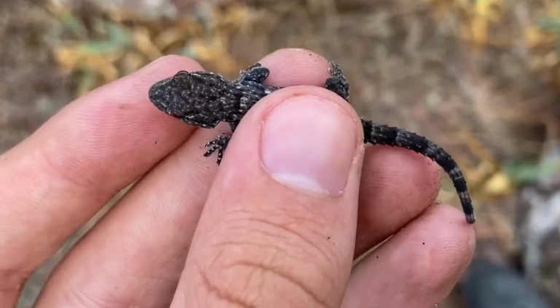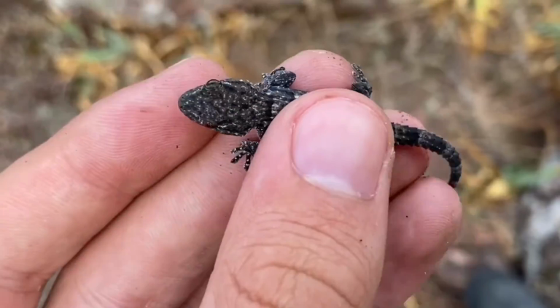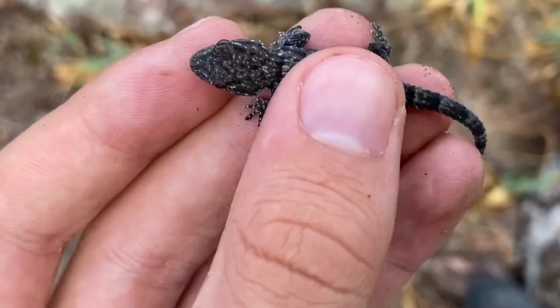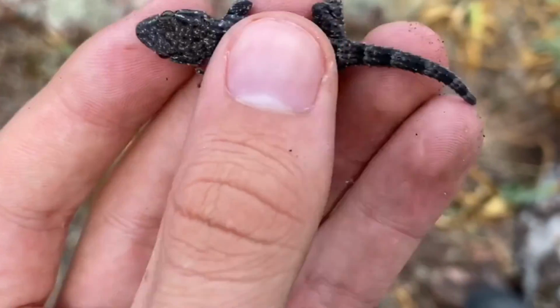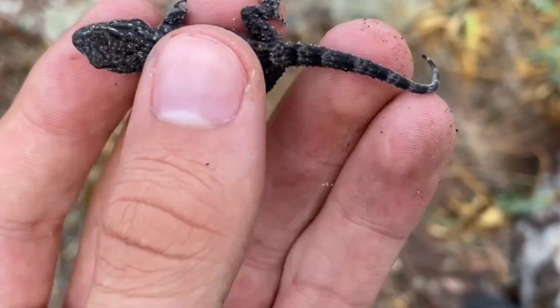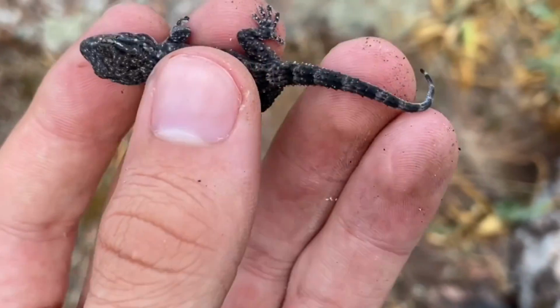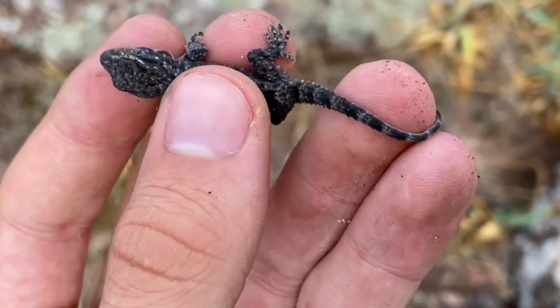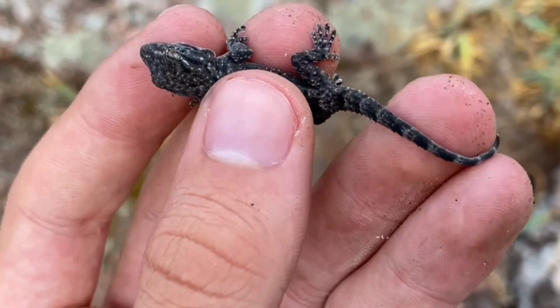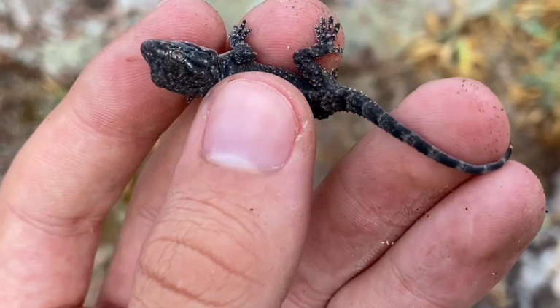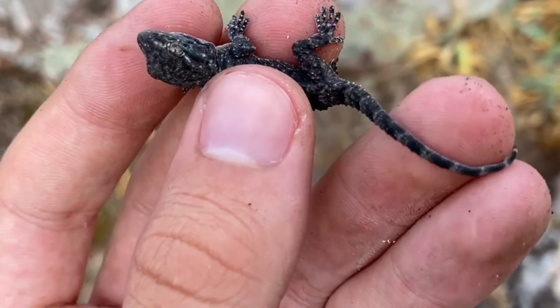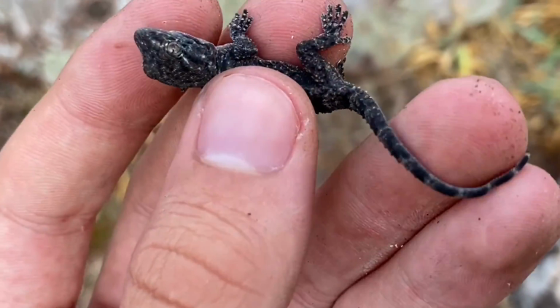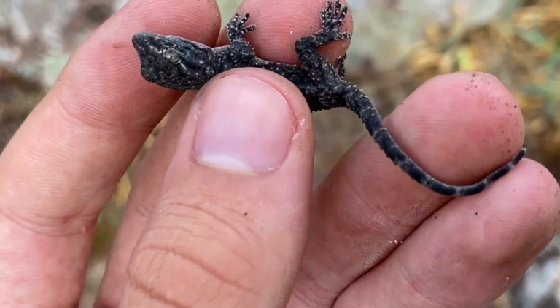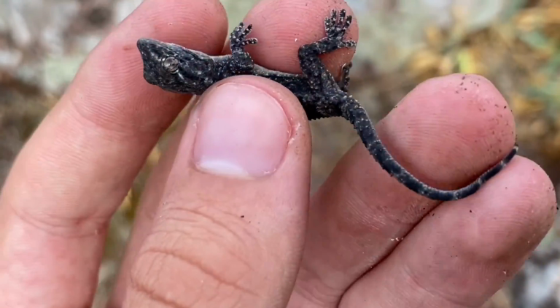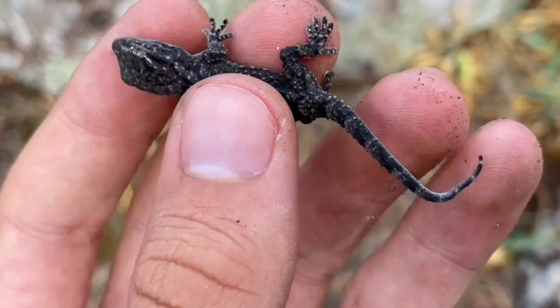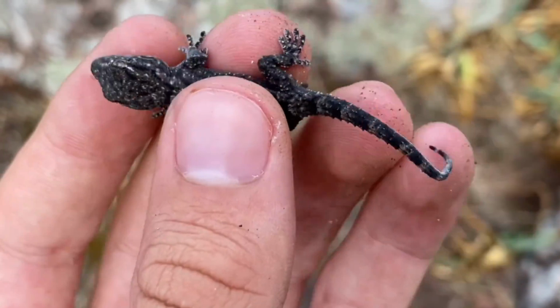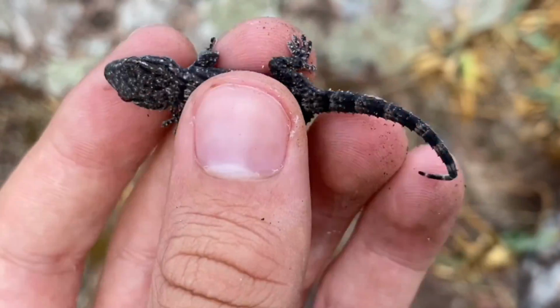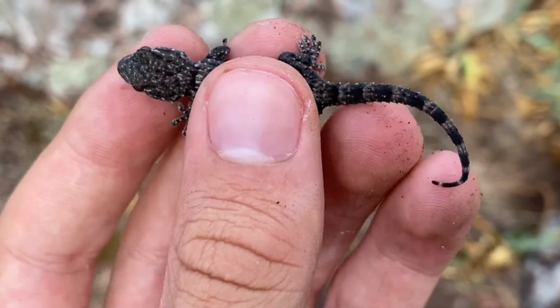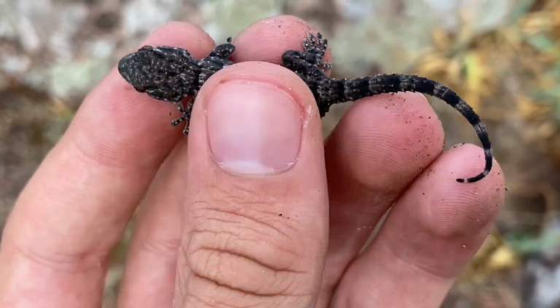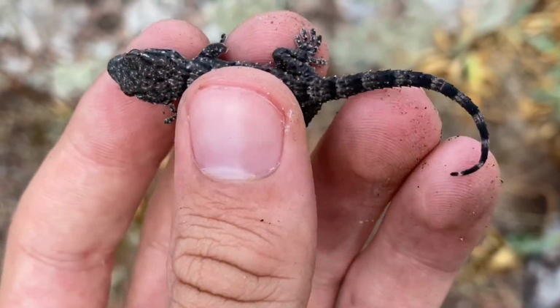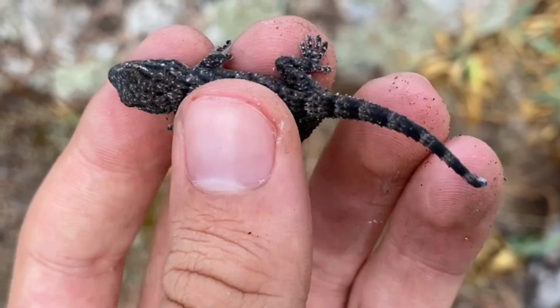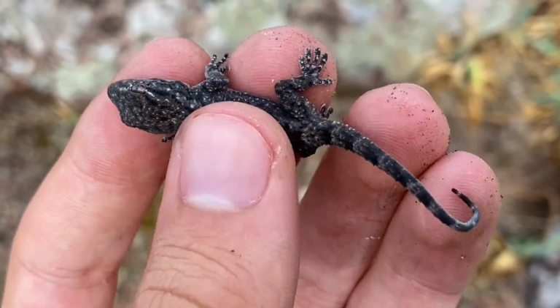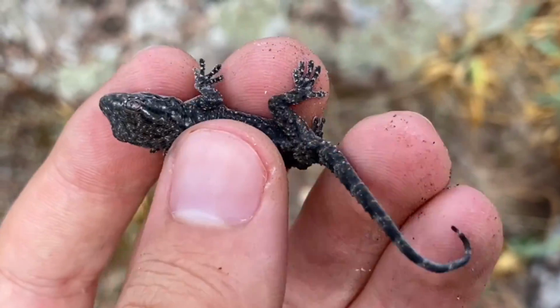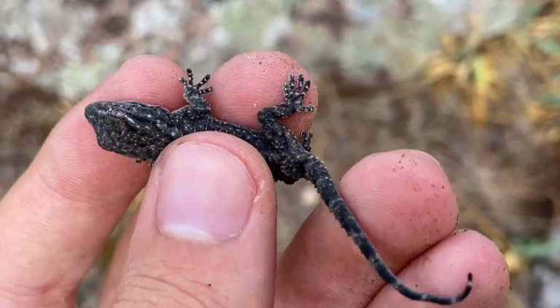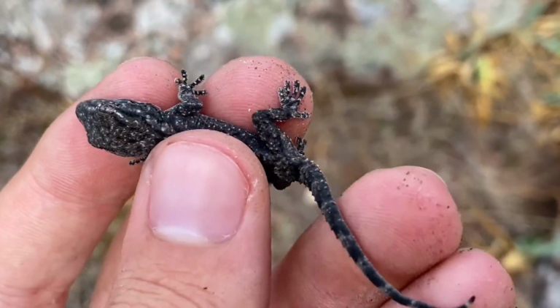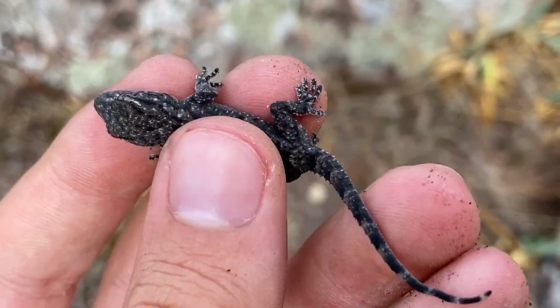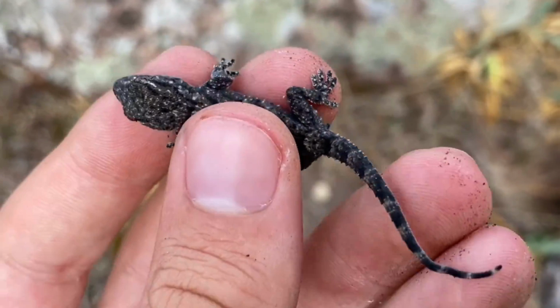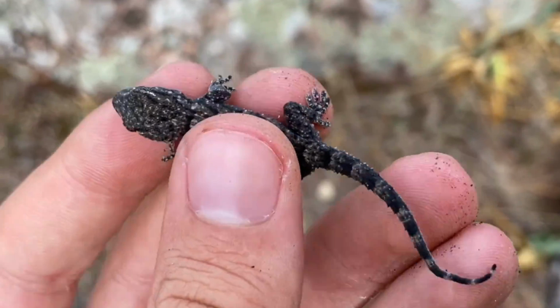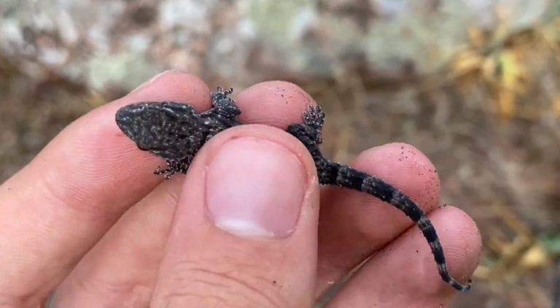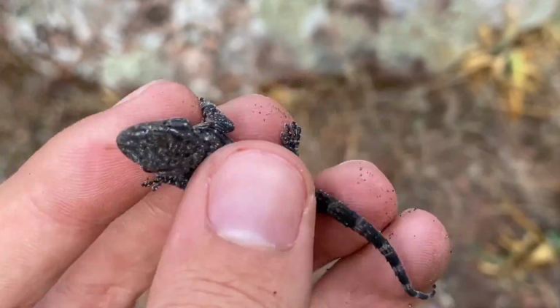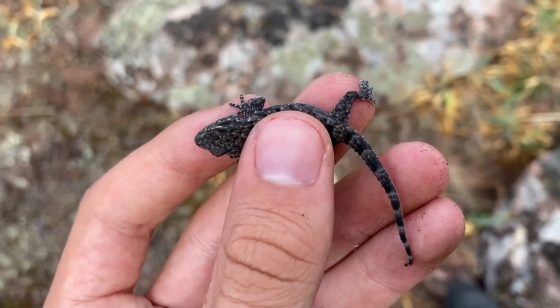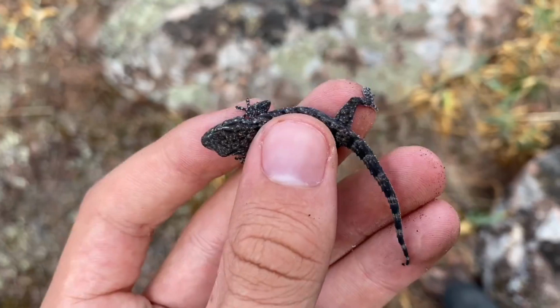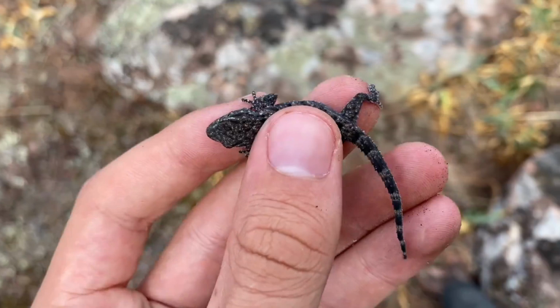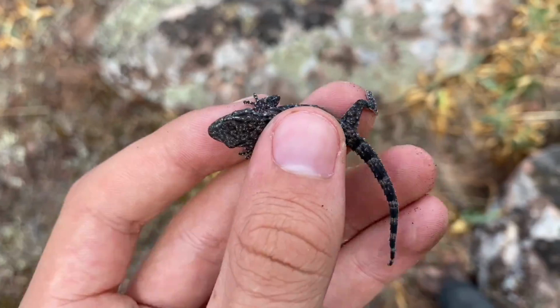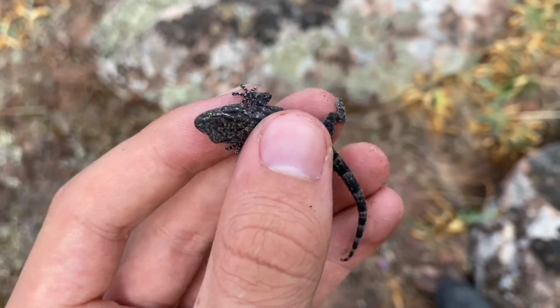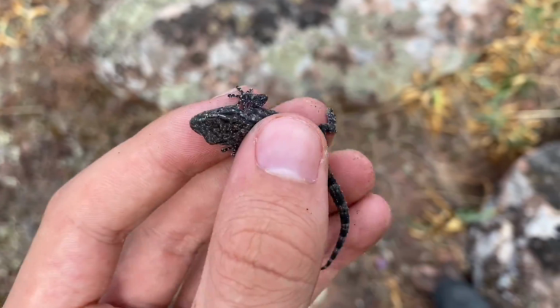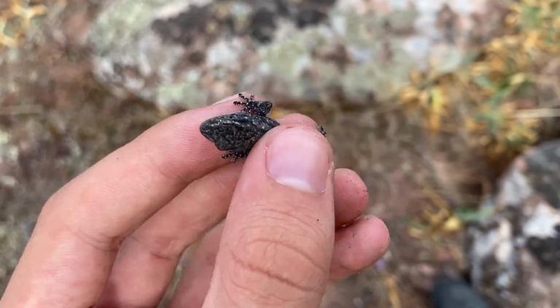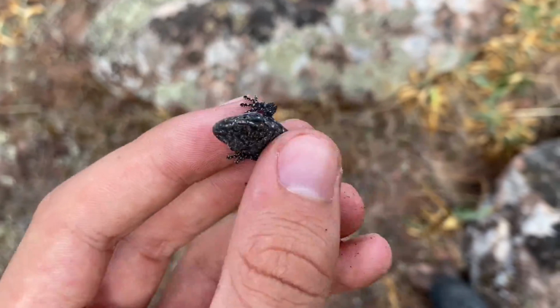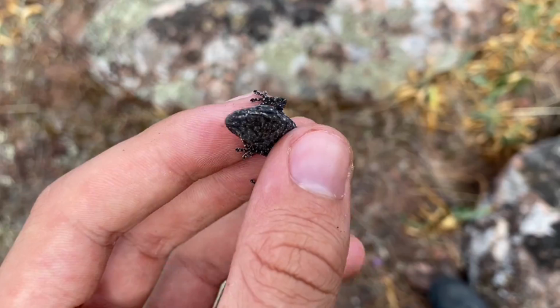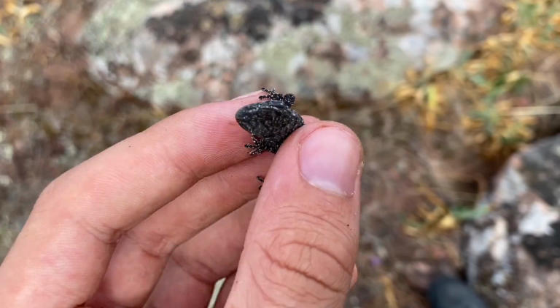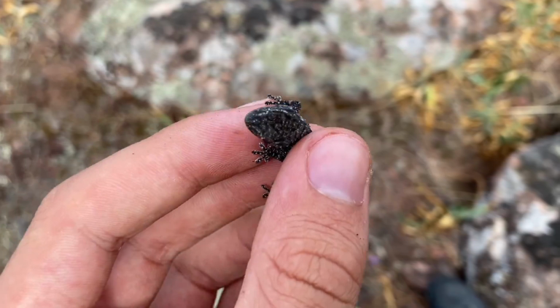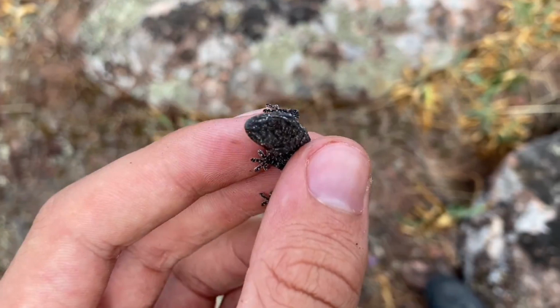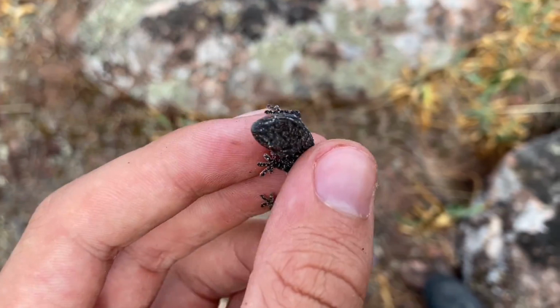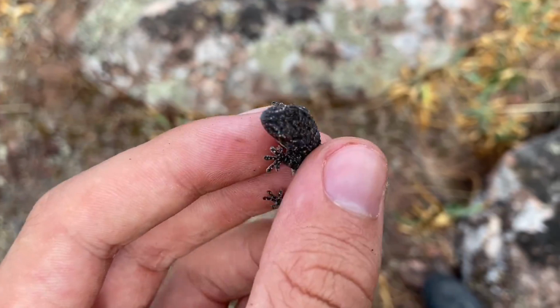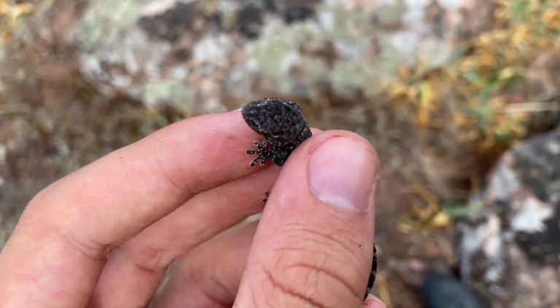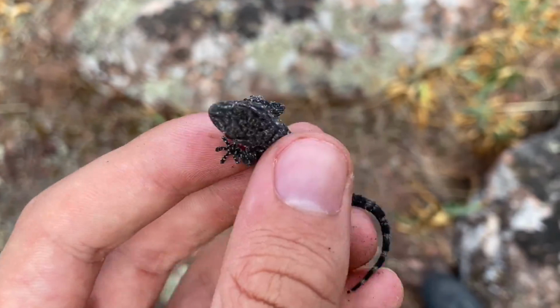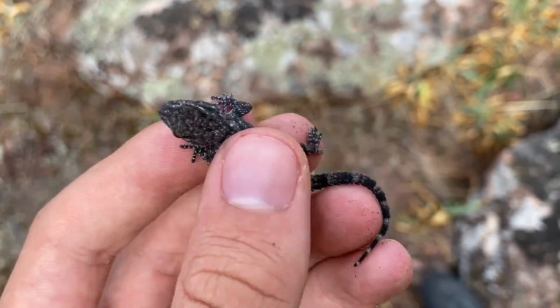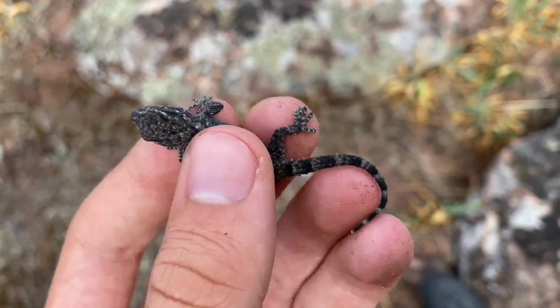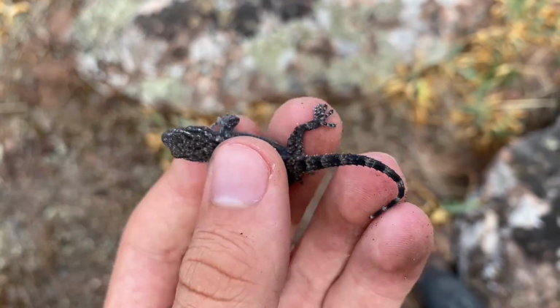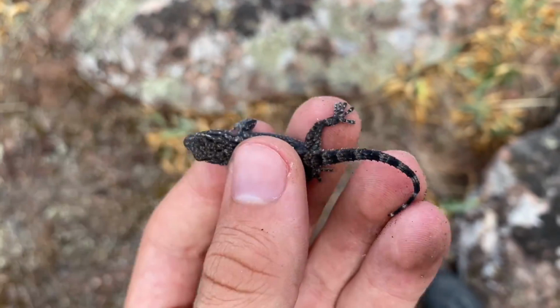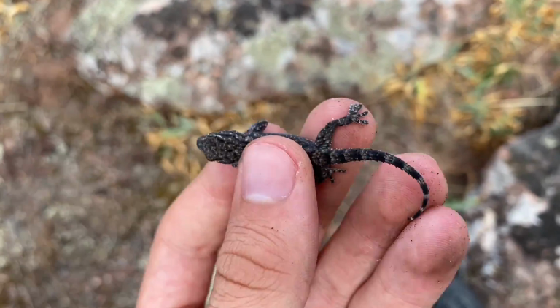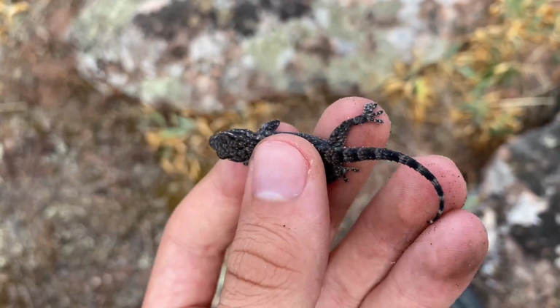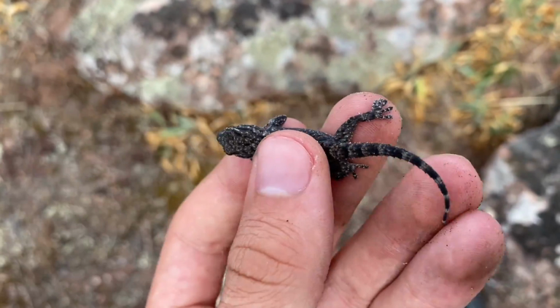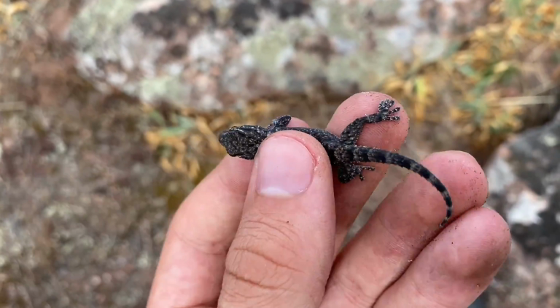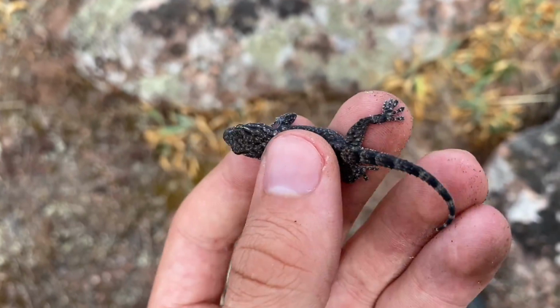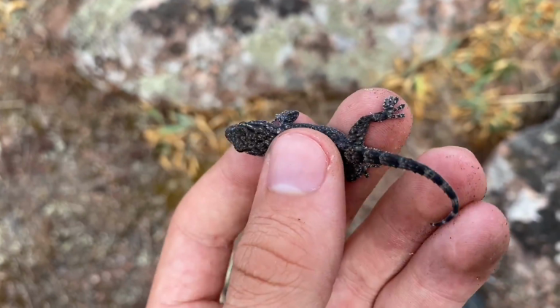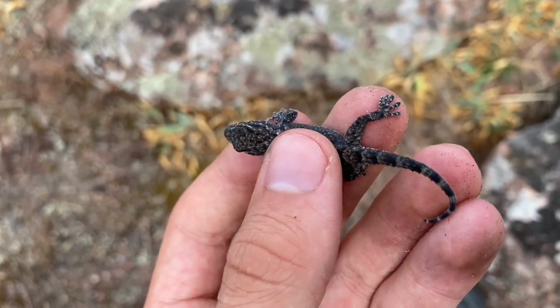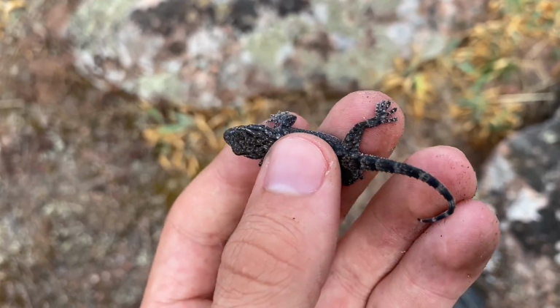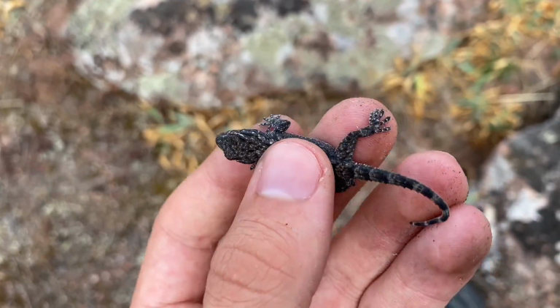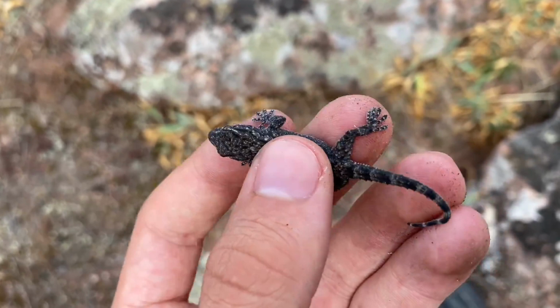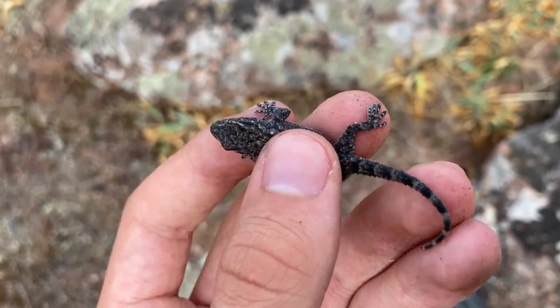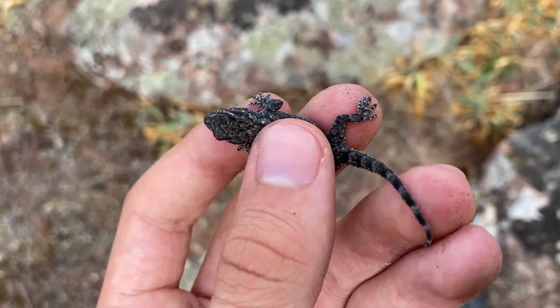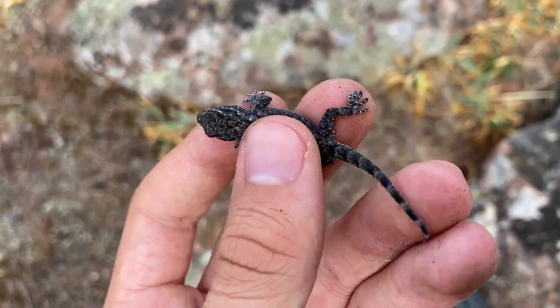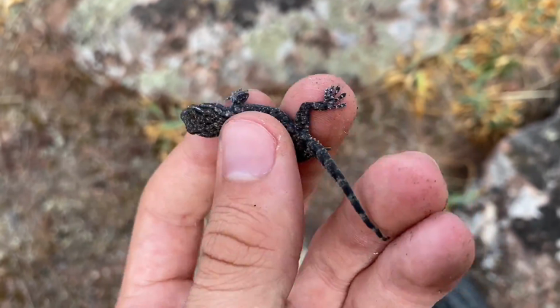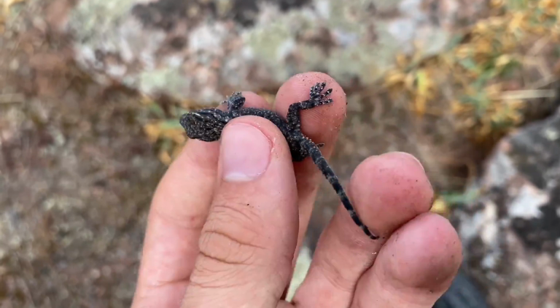A little Moorish gecko, Tarantola mauritanica, and this one appears to be near-melanistic because of how dark it is.